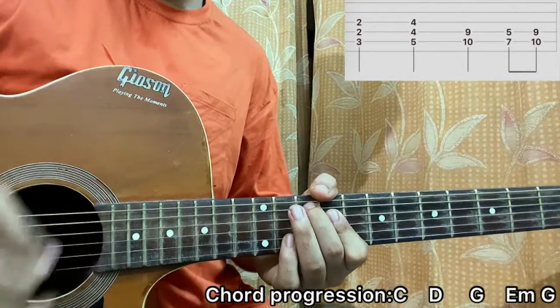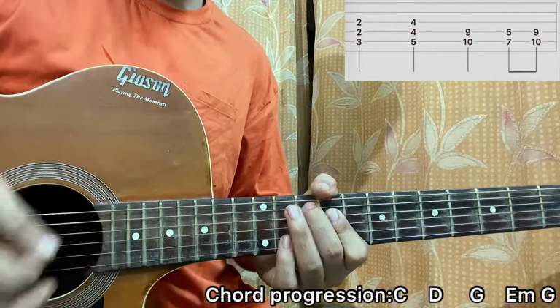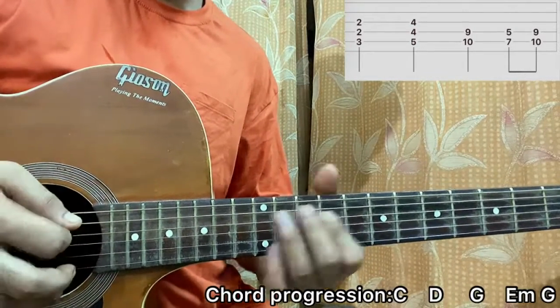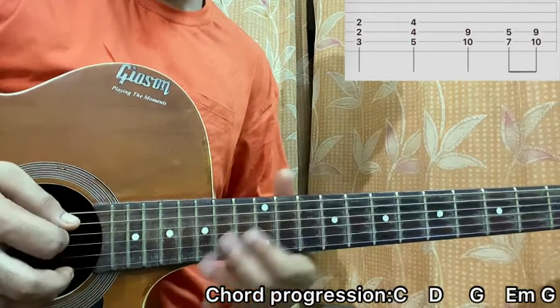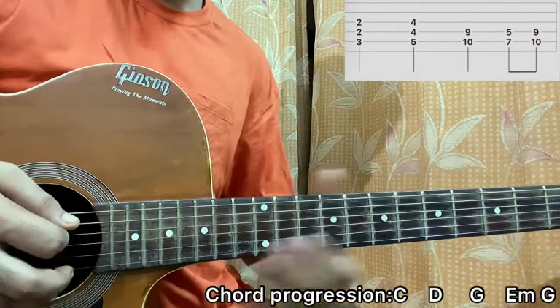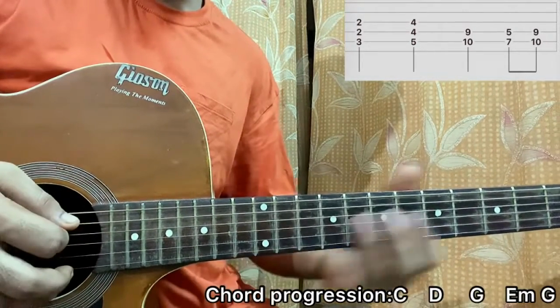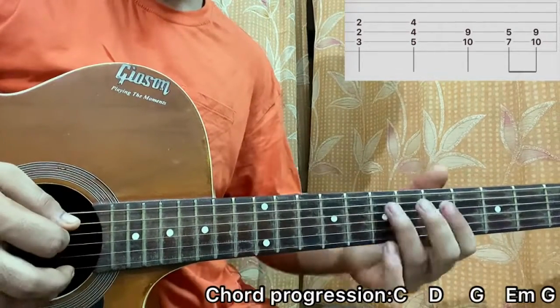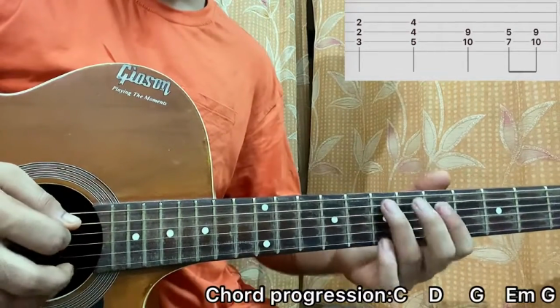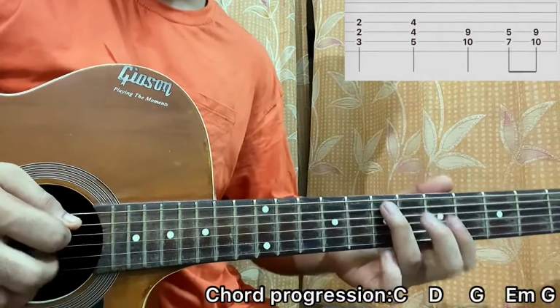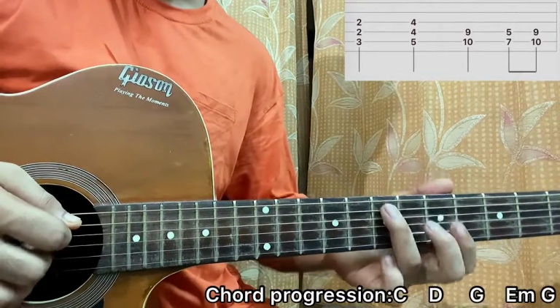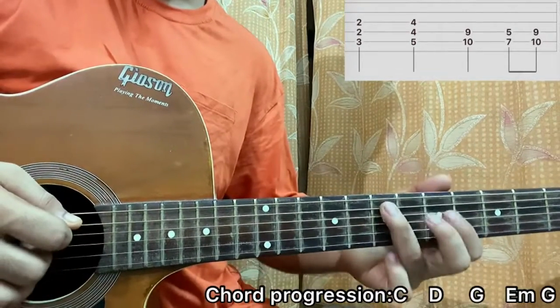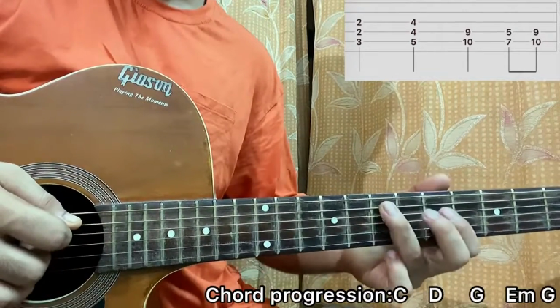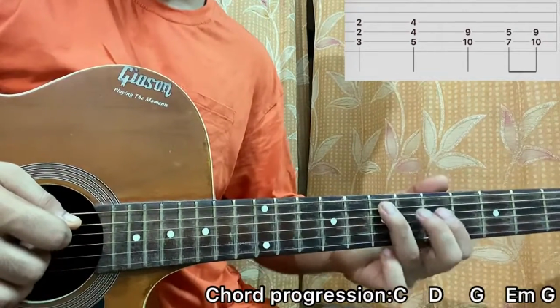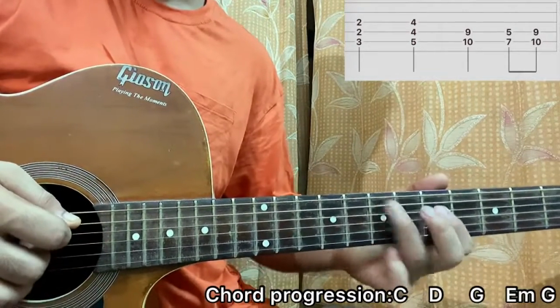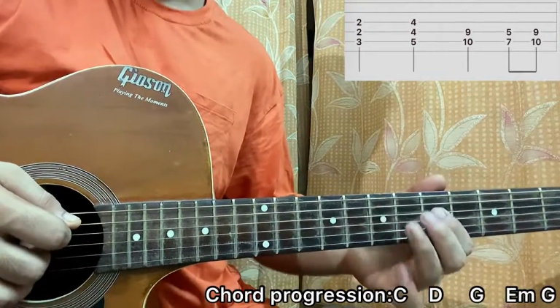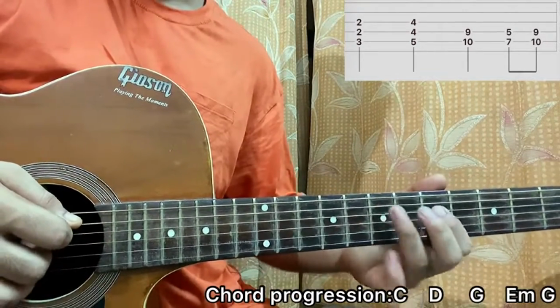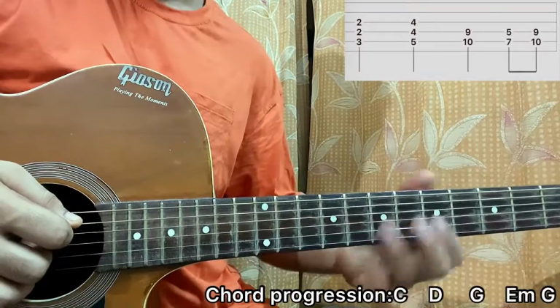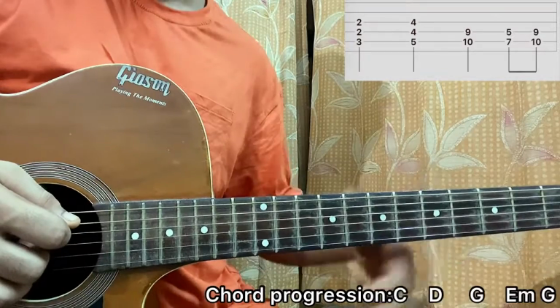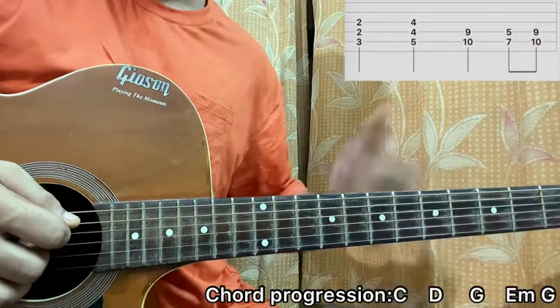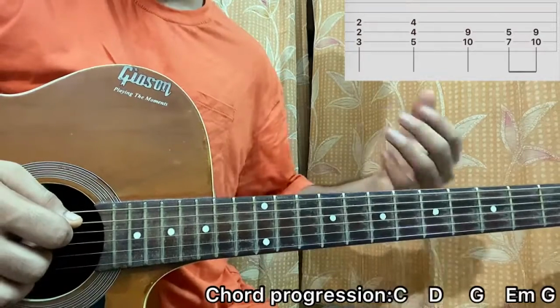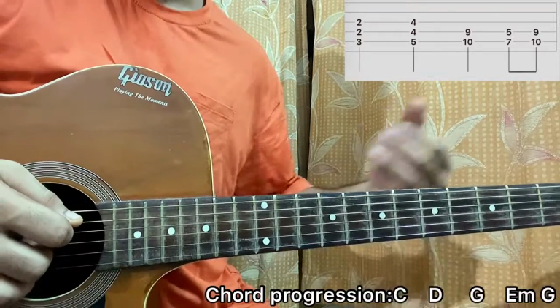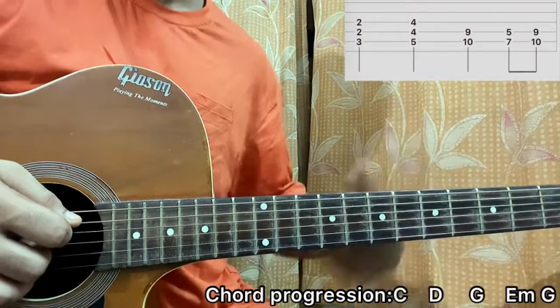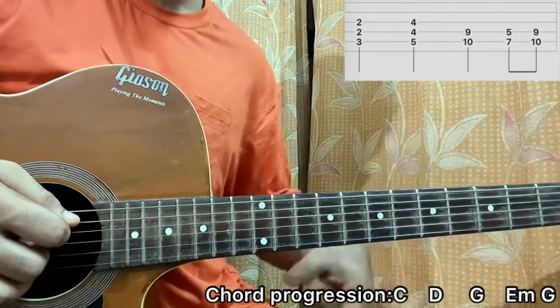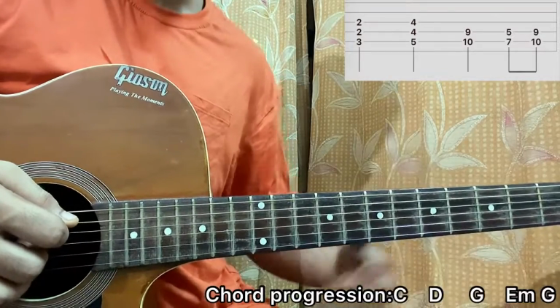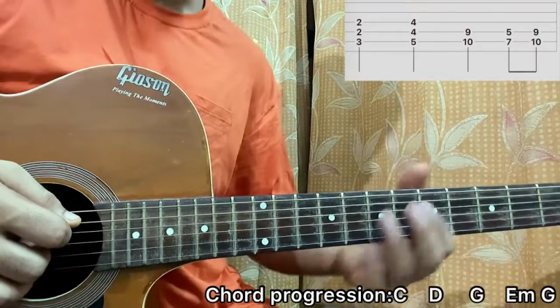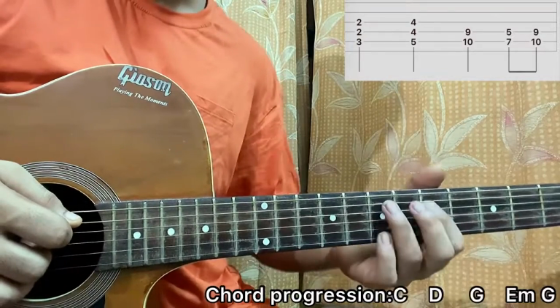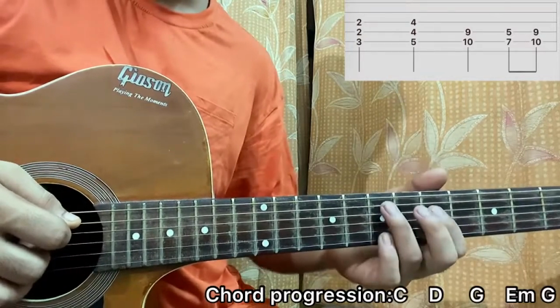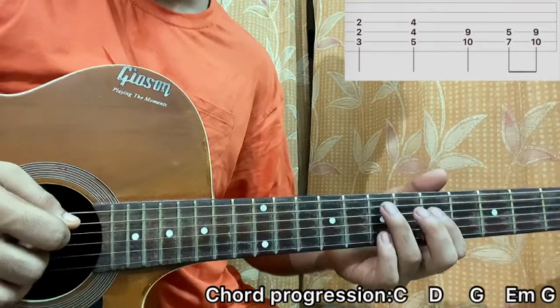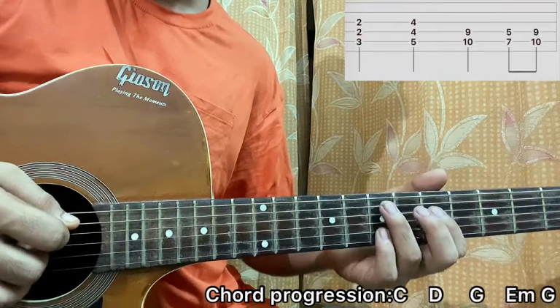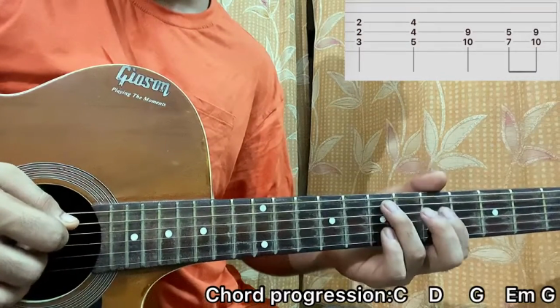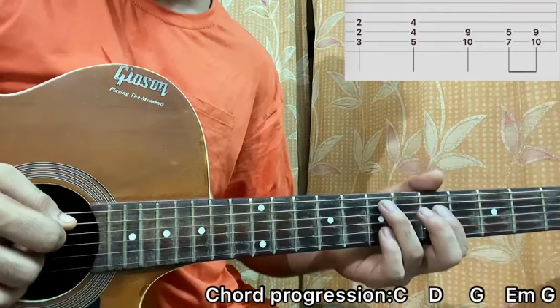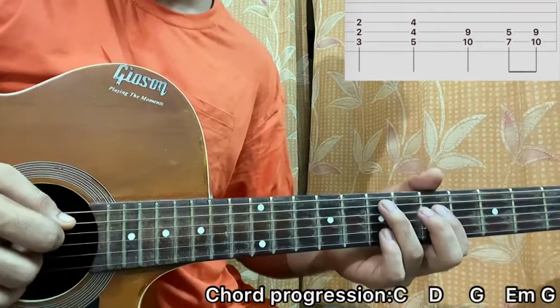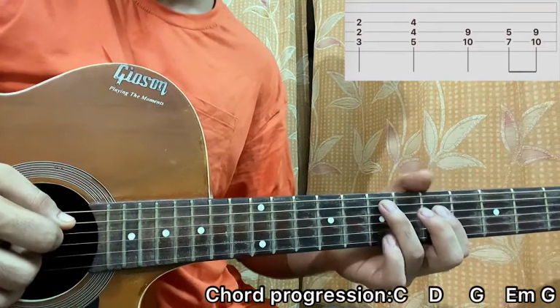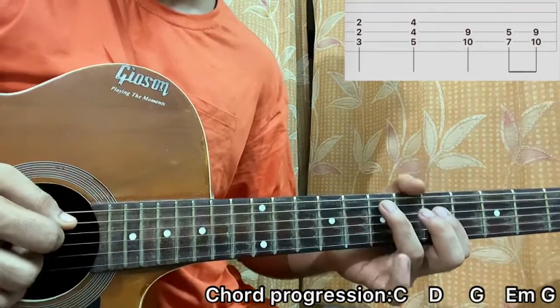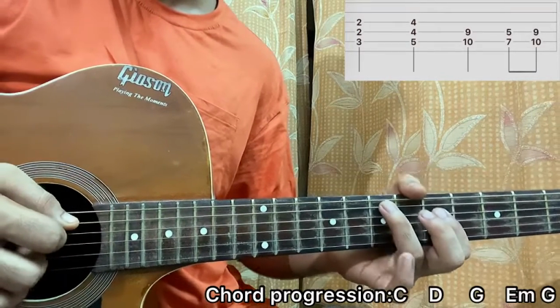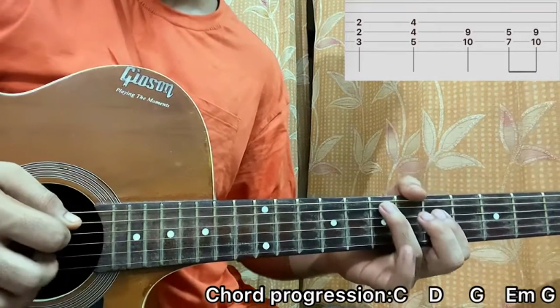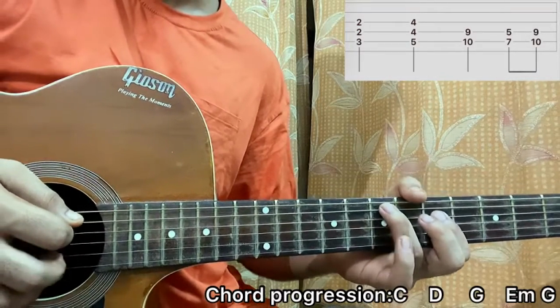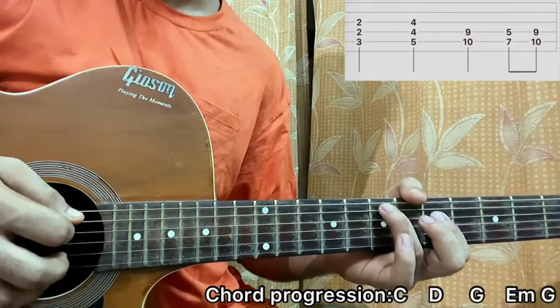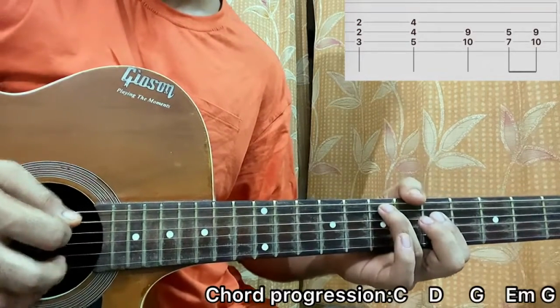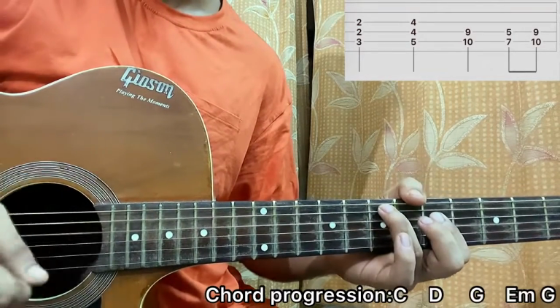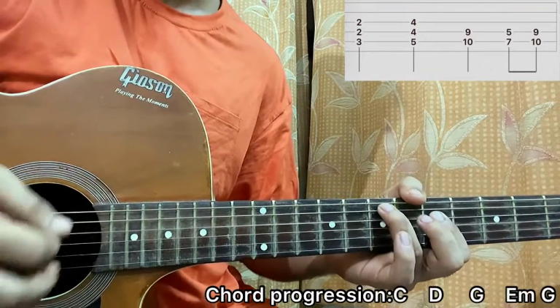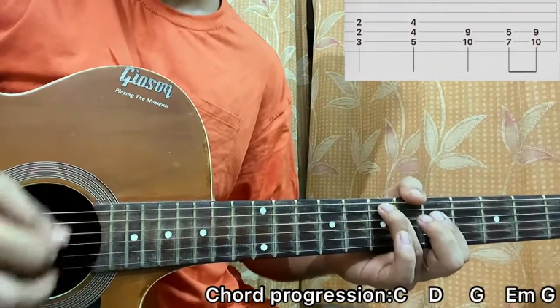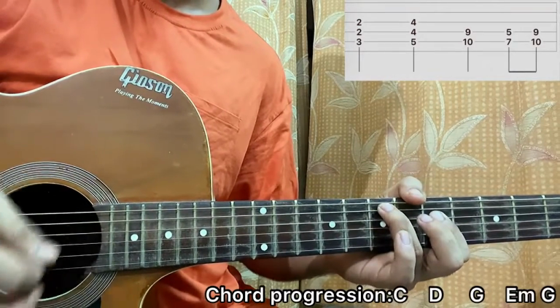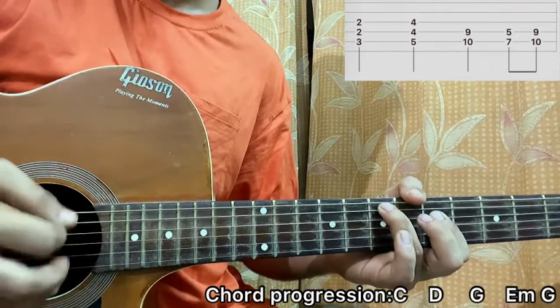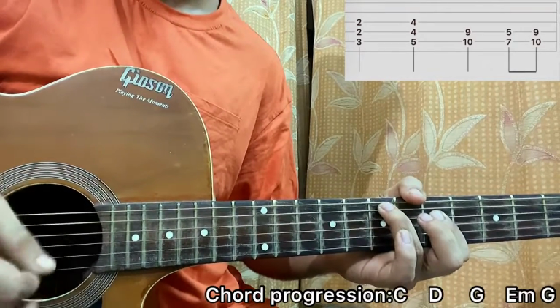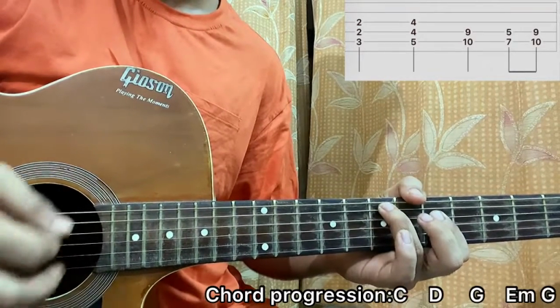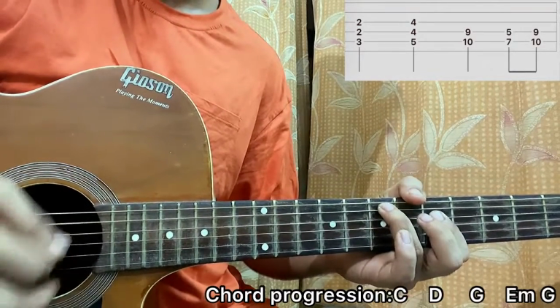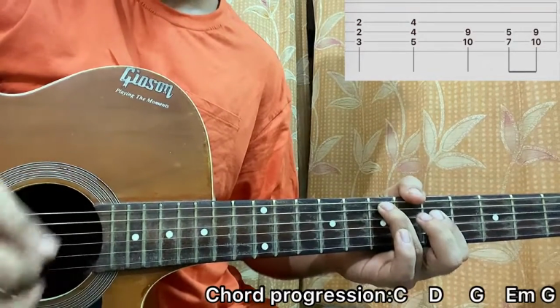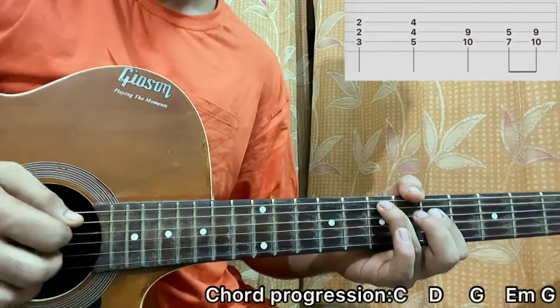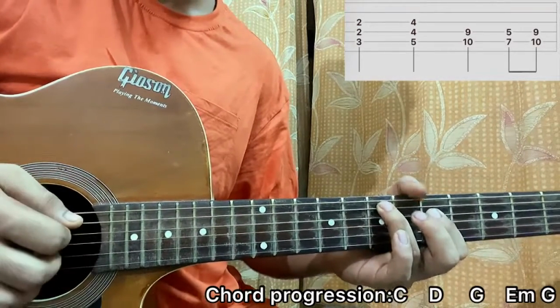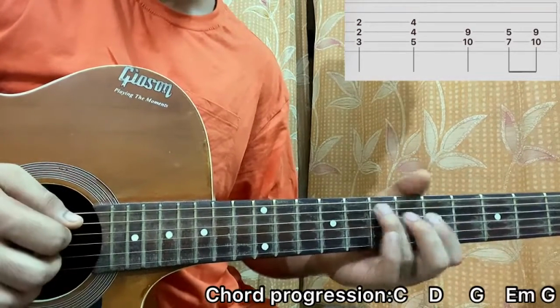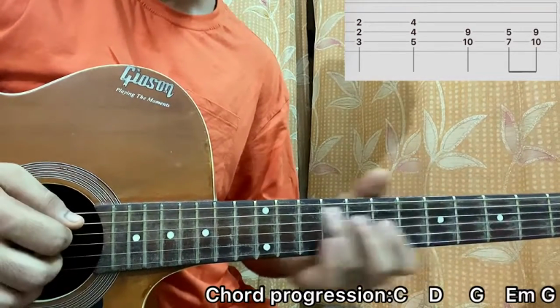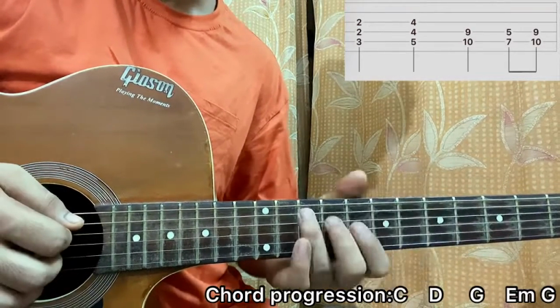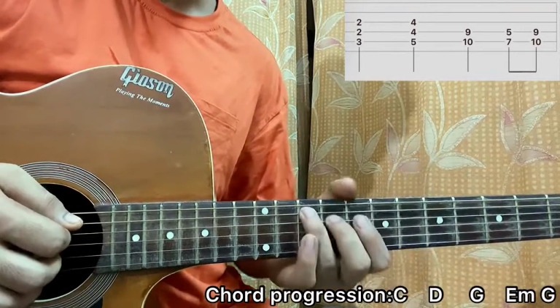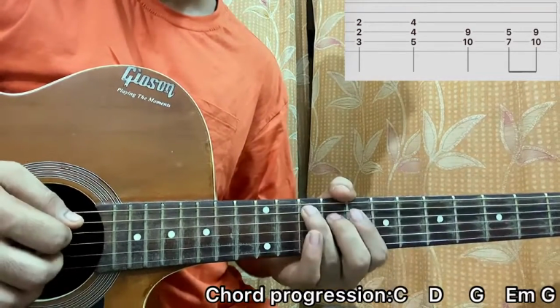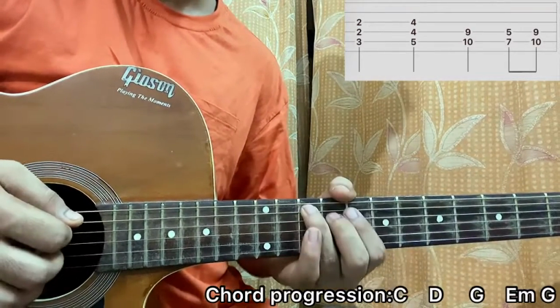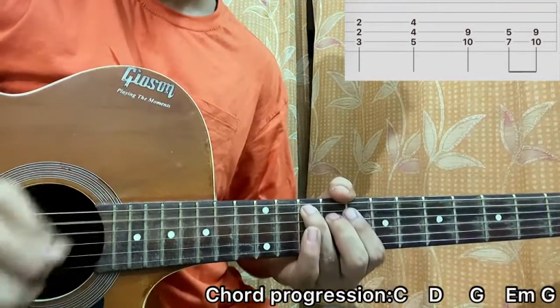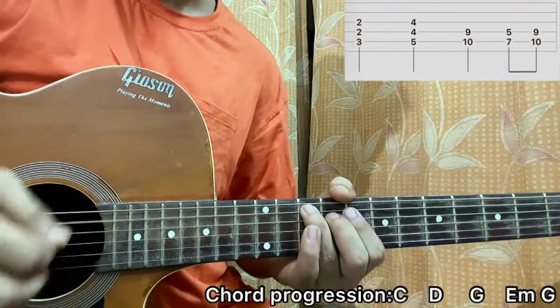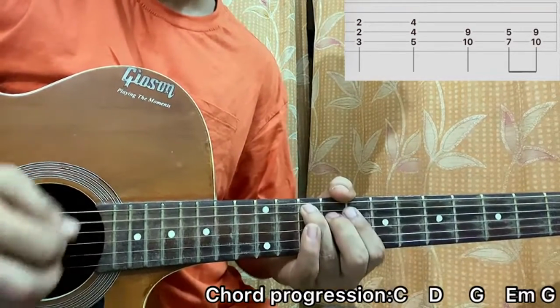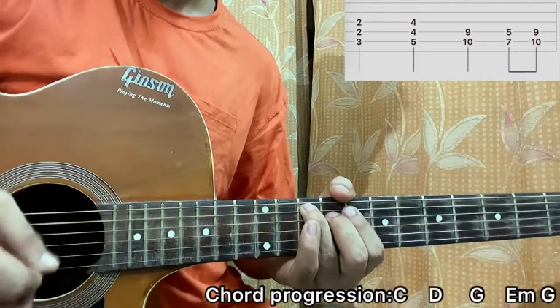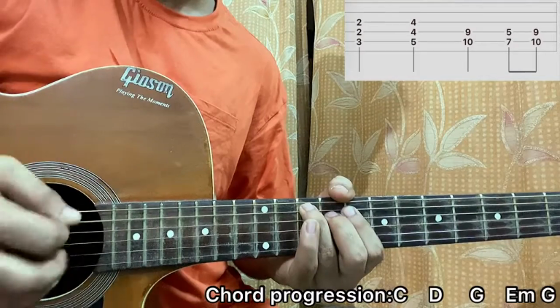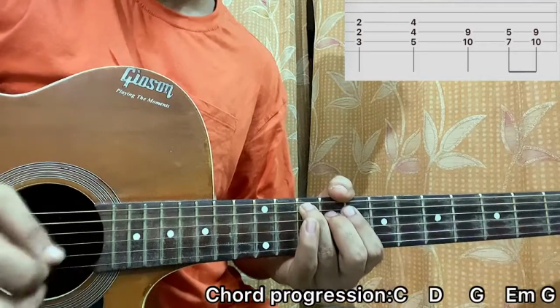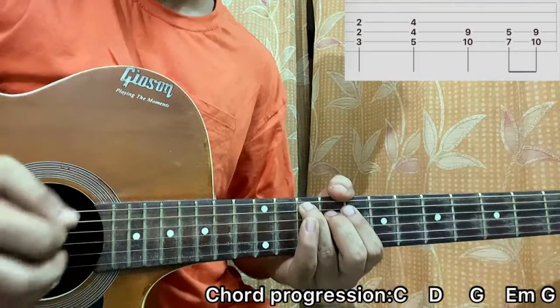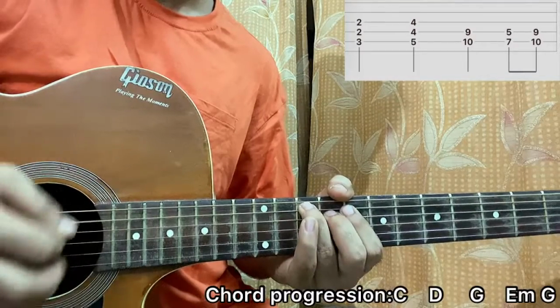Then I'll go to 5th on E string, 5th on D string, which is in turn an E minor chord. I'll go for 4 down strokes: 1, 2, 3, 4. Come back to G: 1, 2, 3, 4.